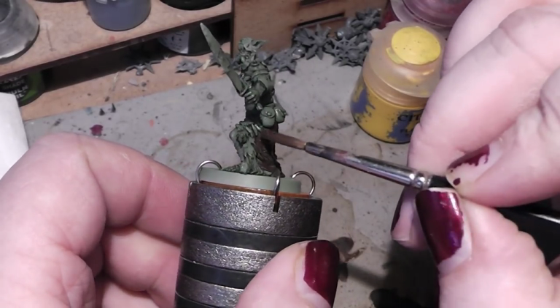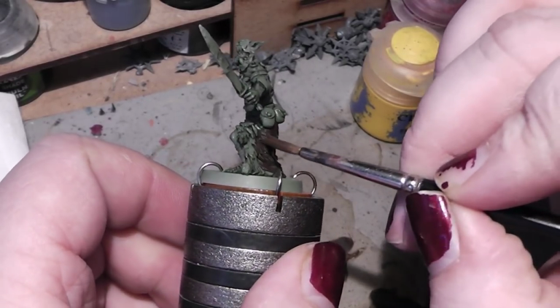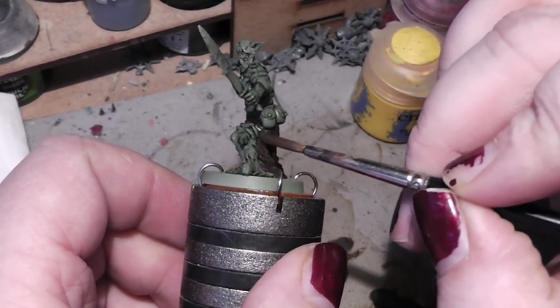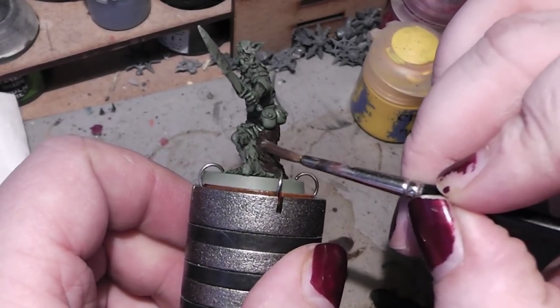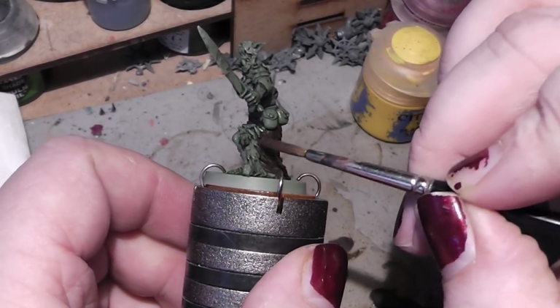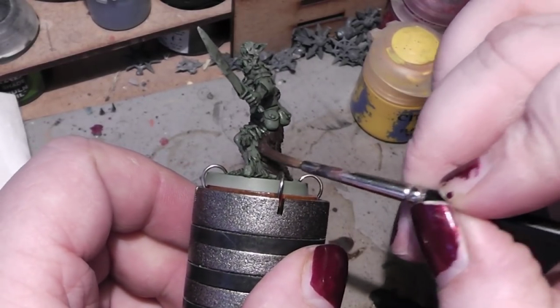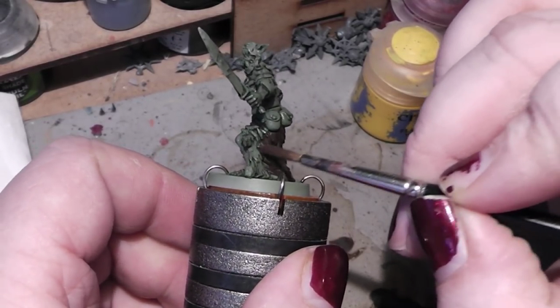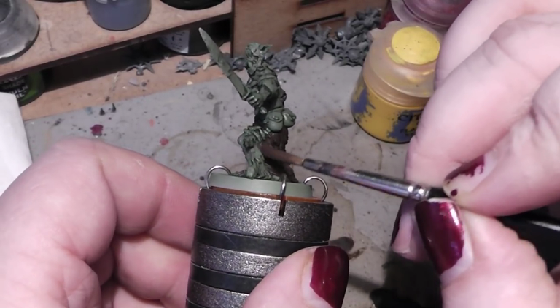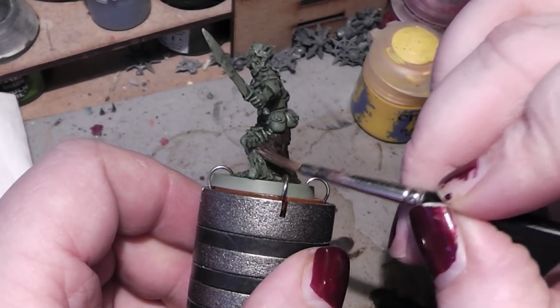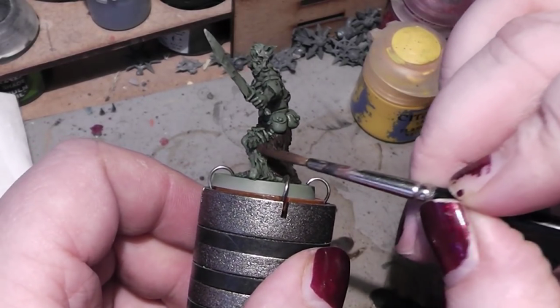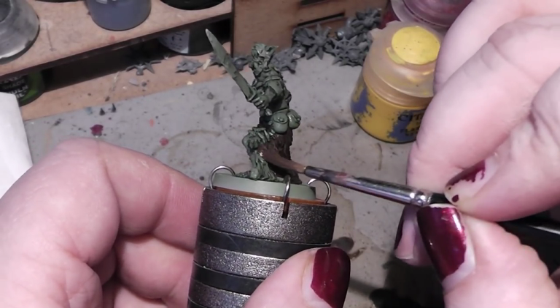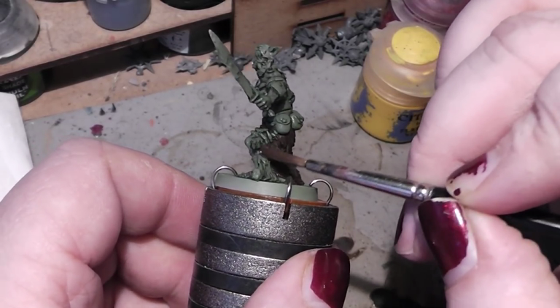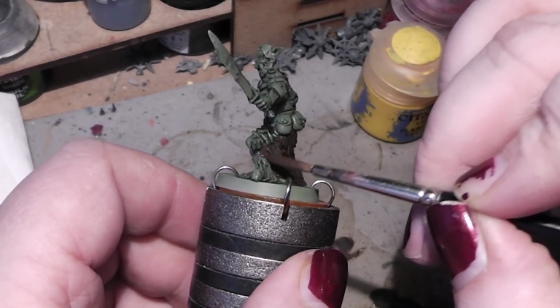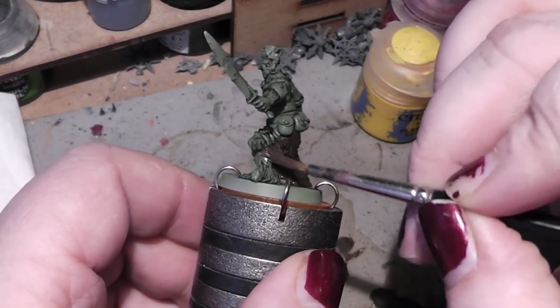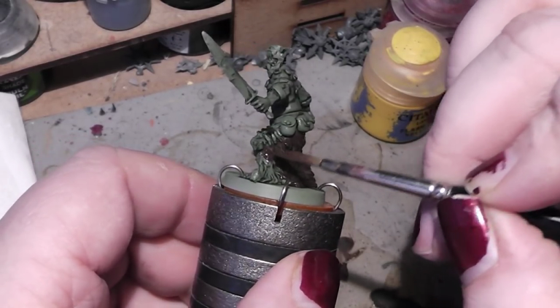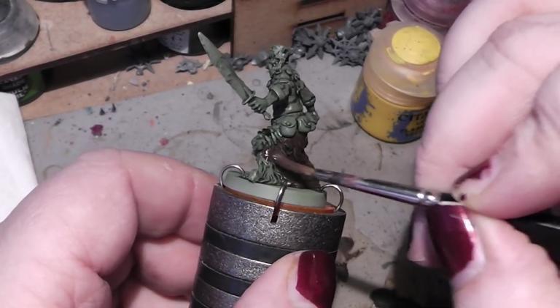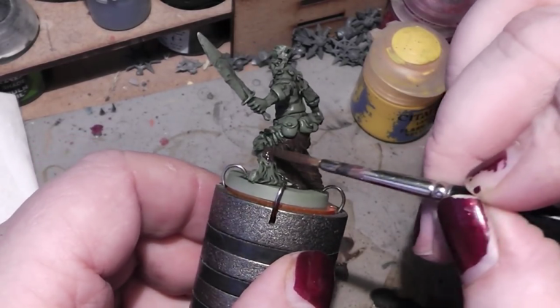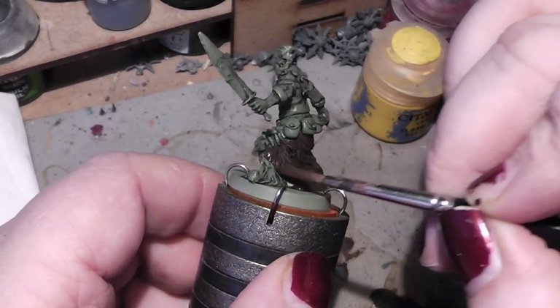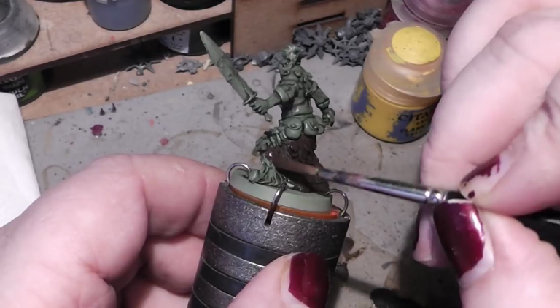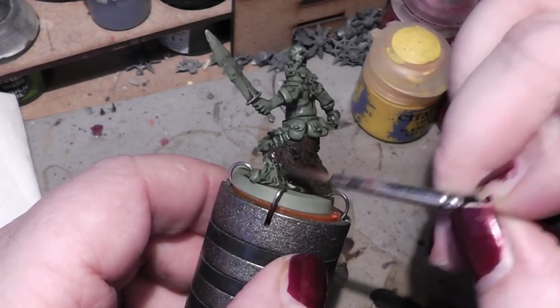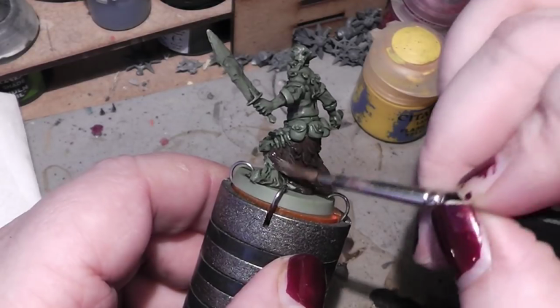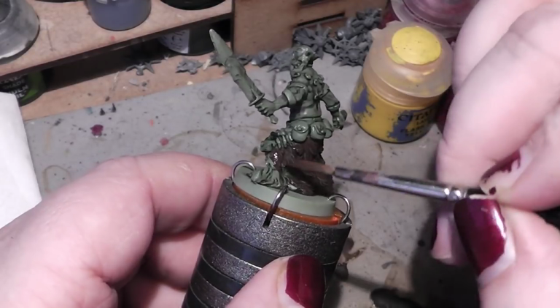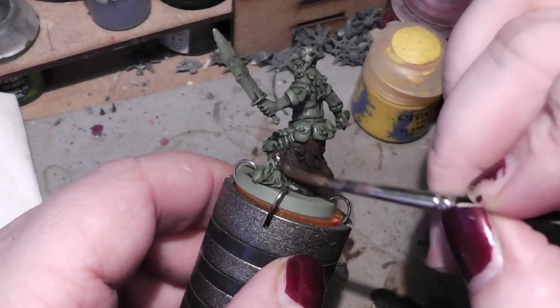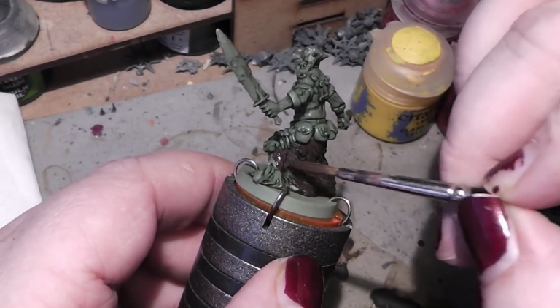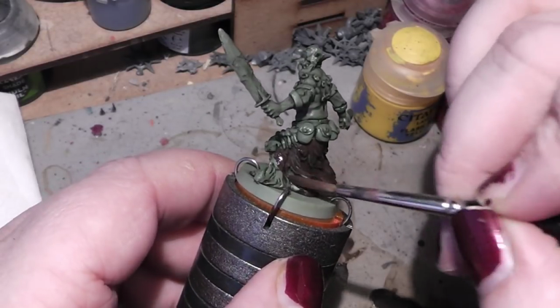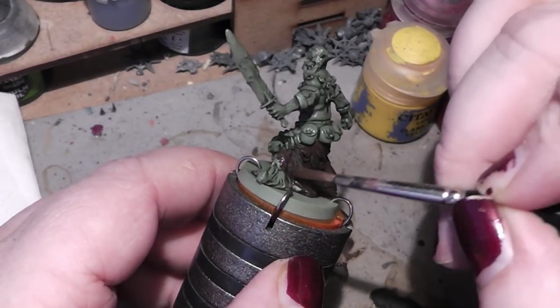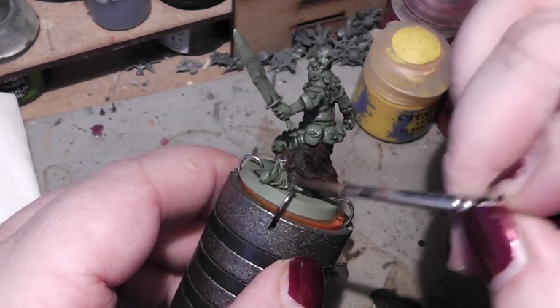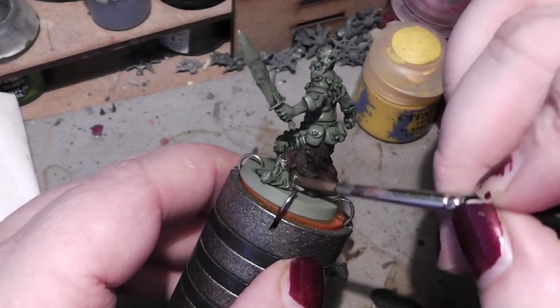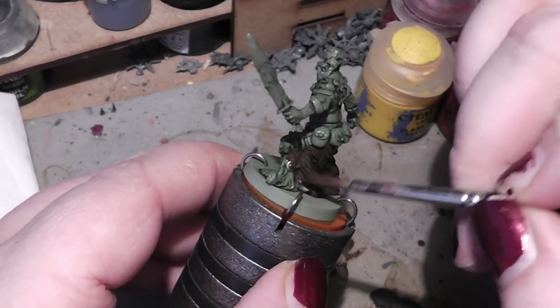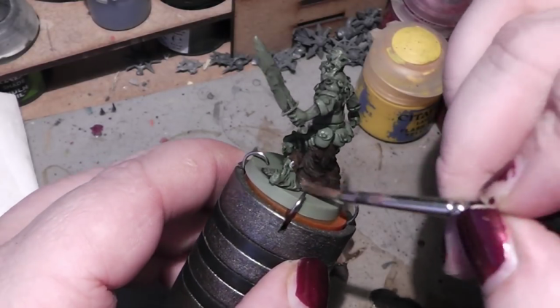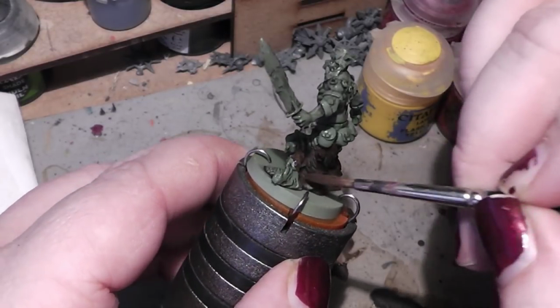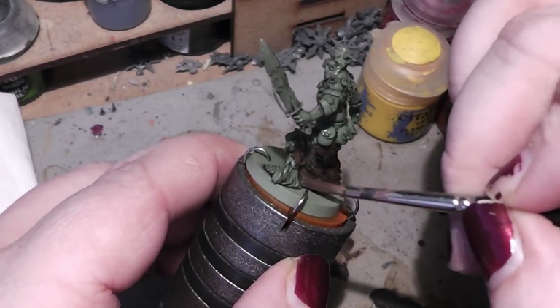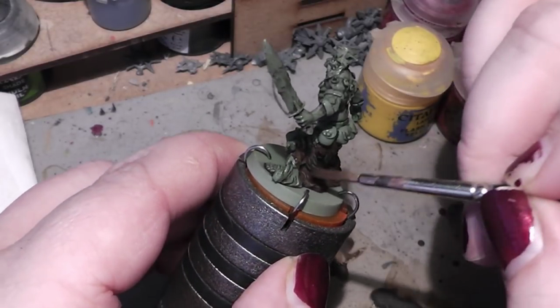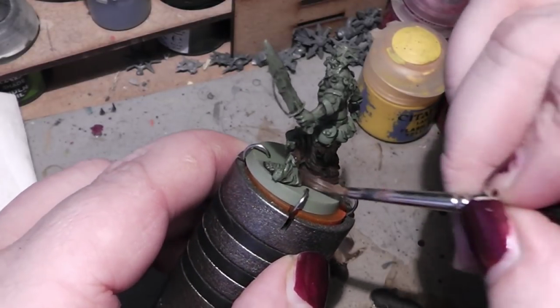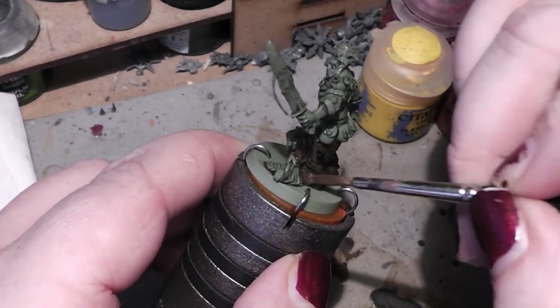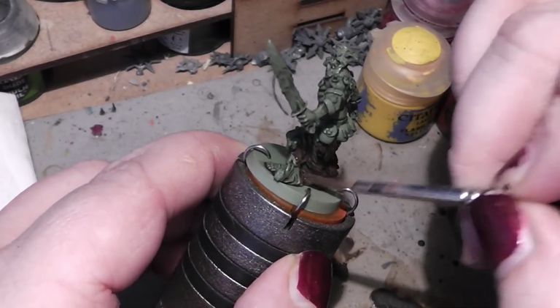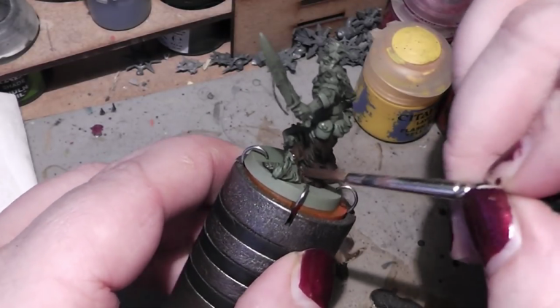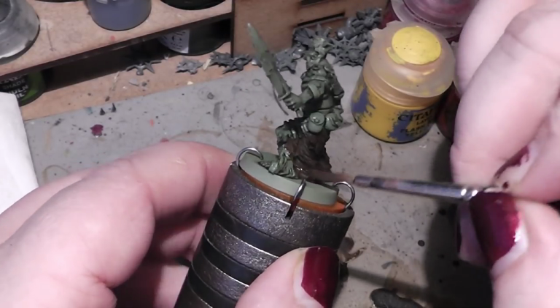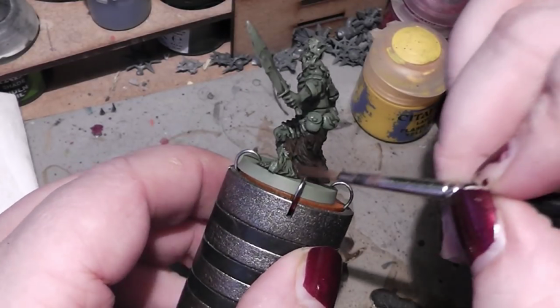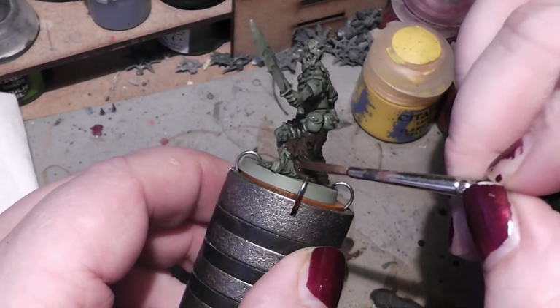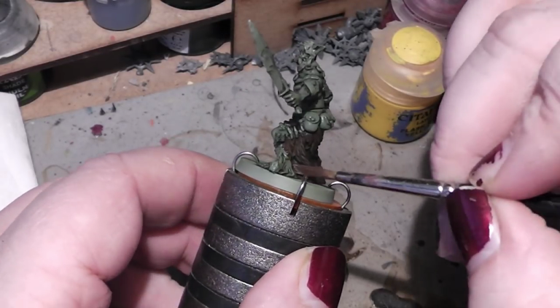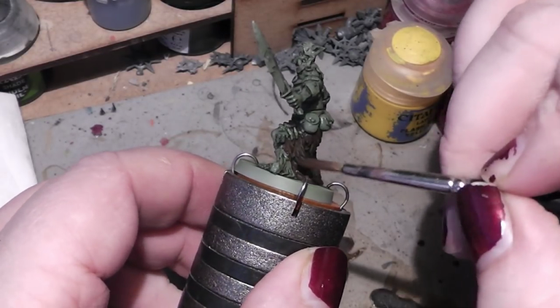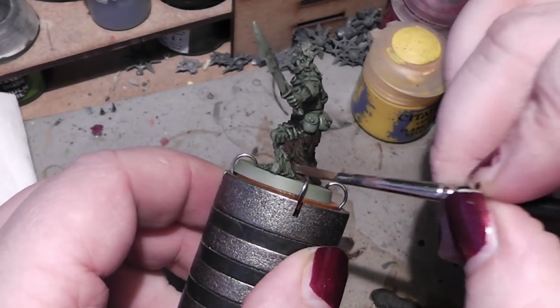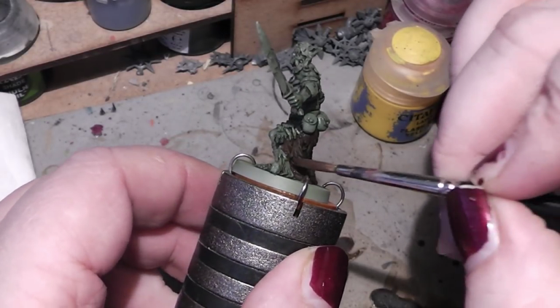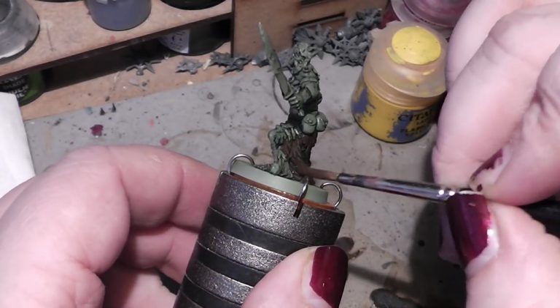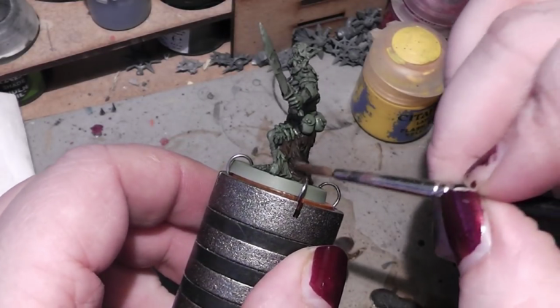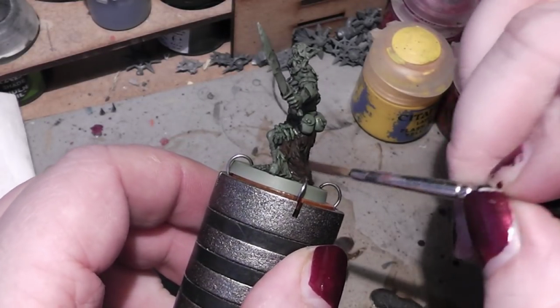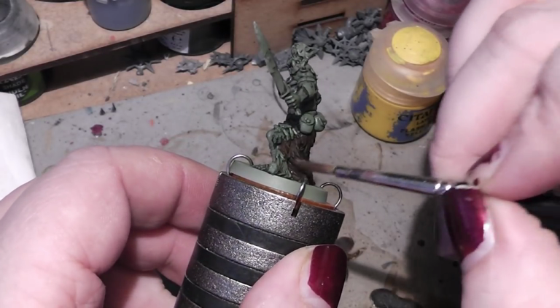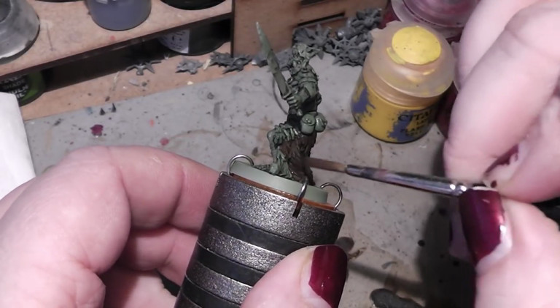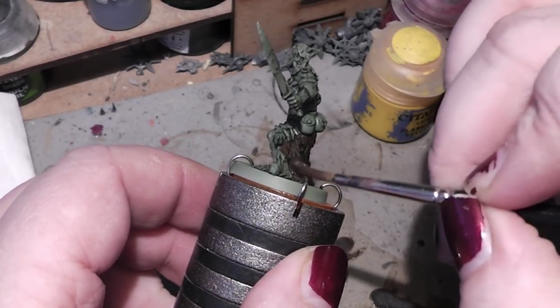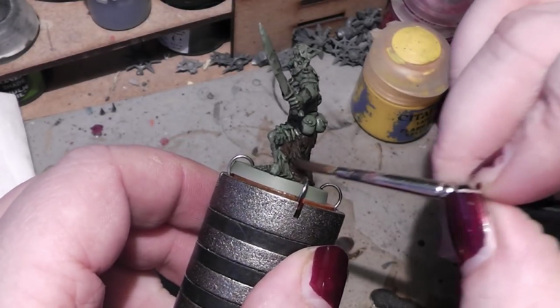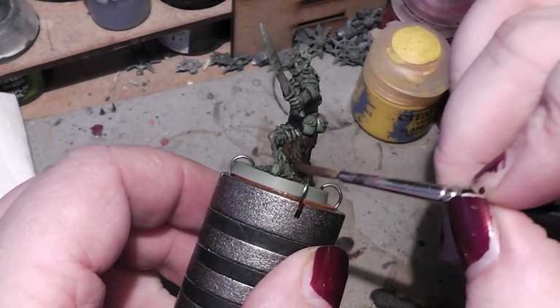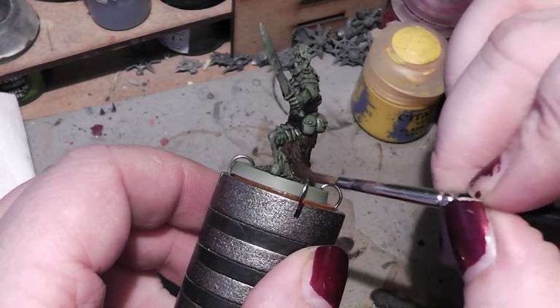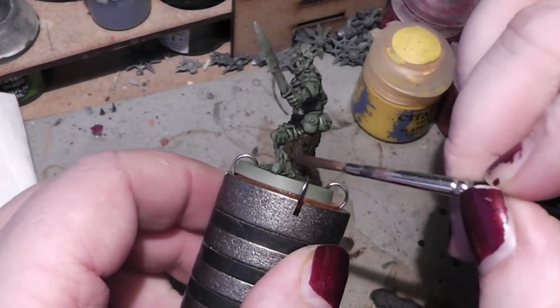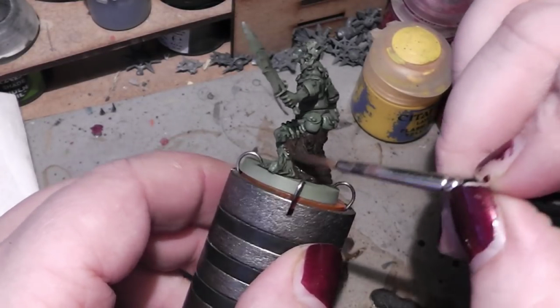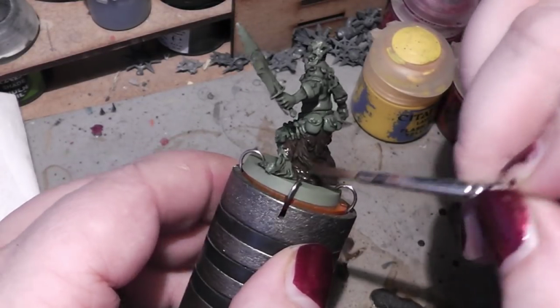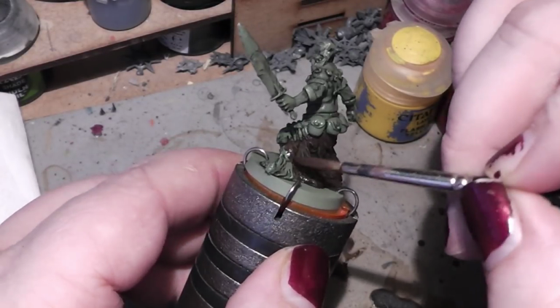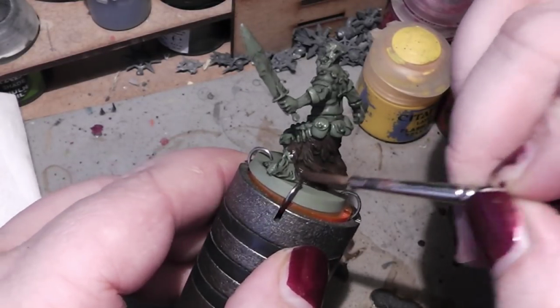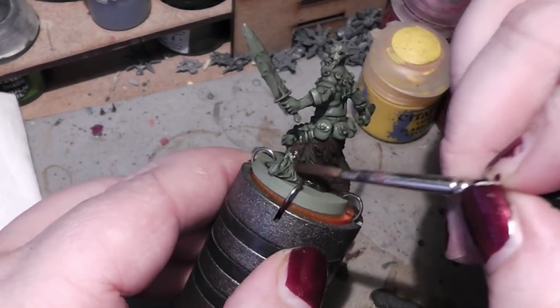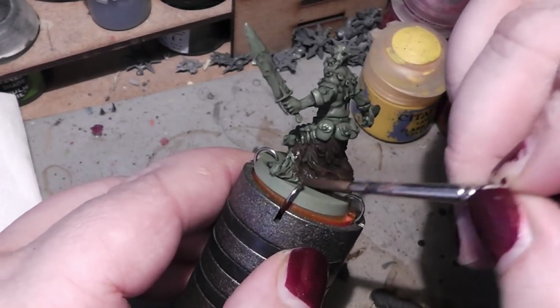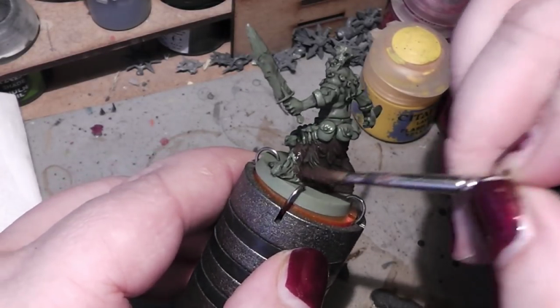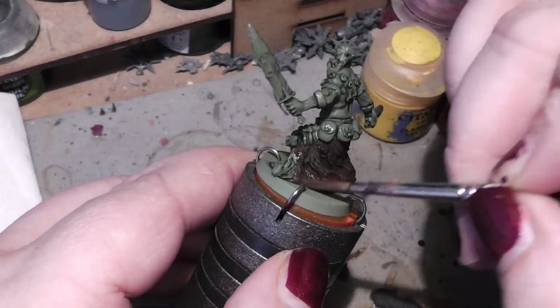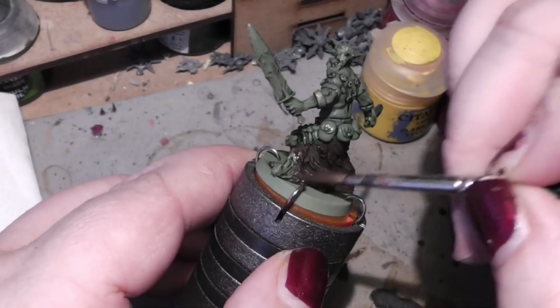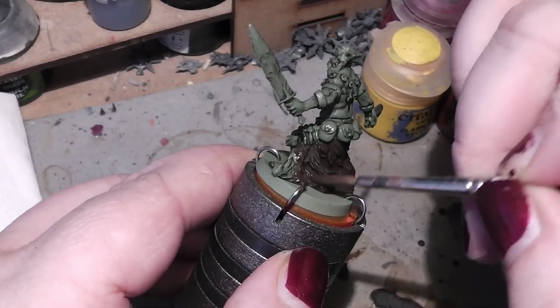The first thing we are going to do here is actually painting just the prime colors in.